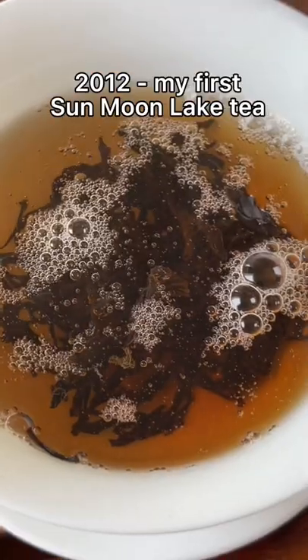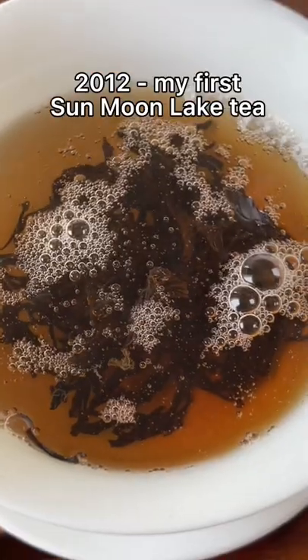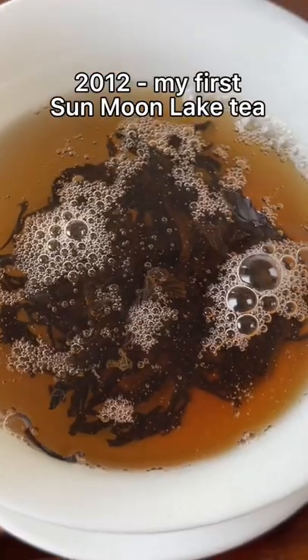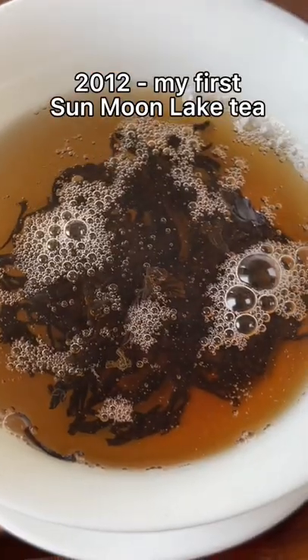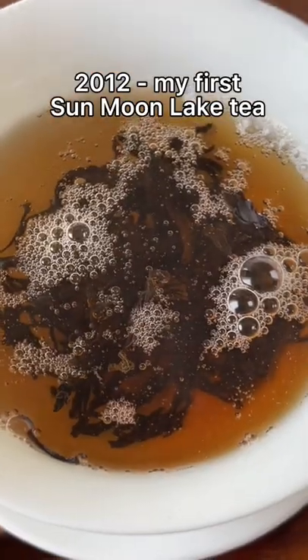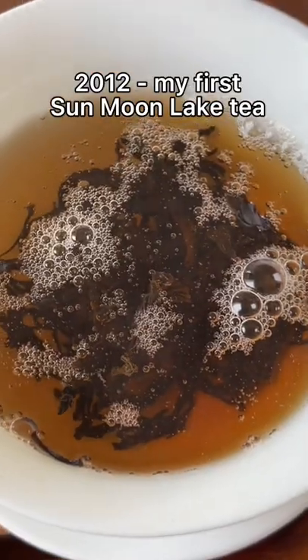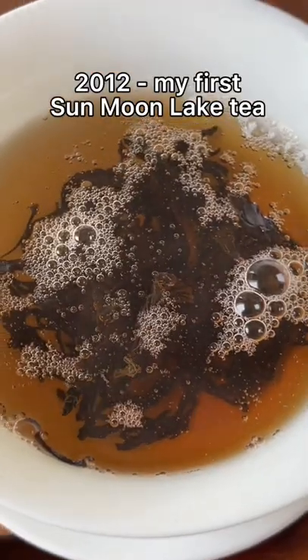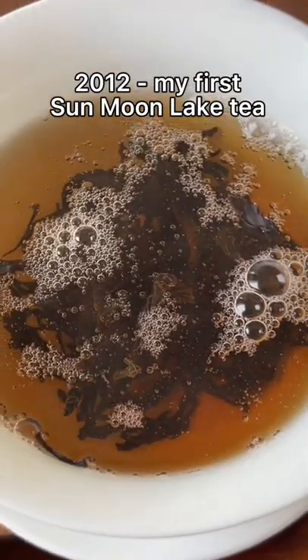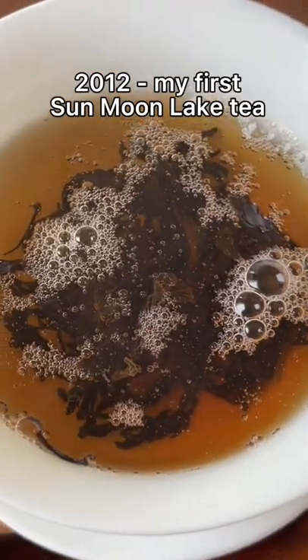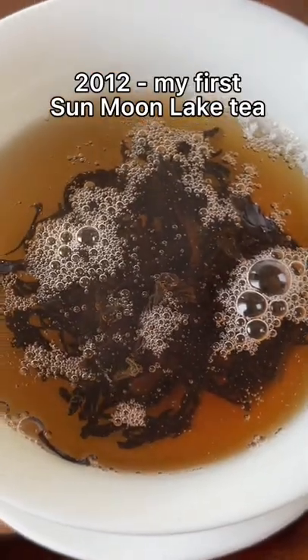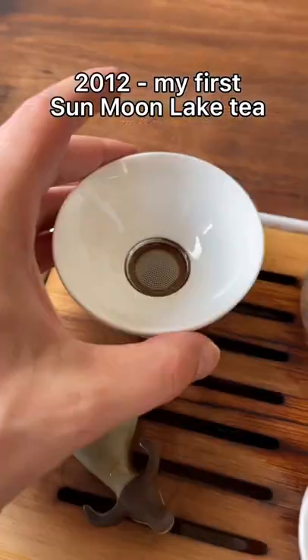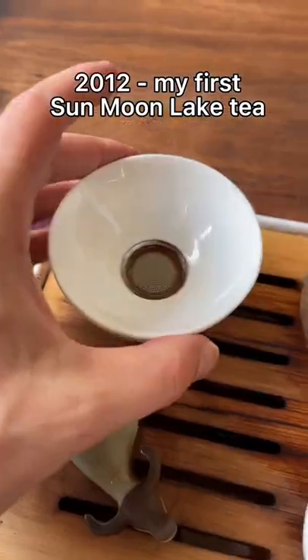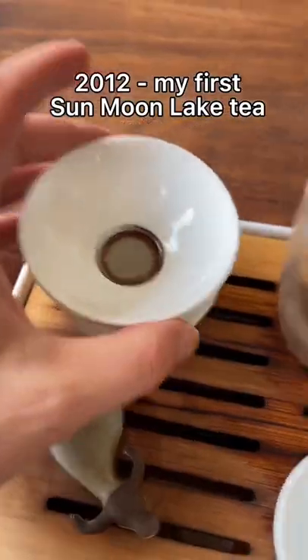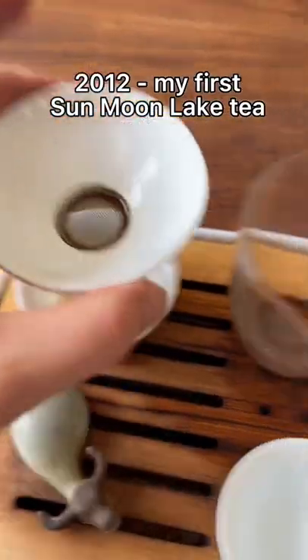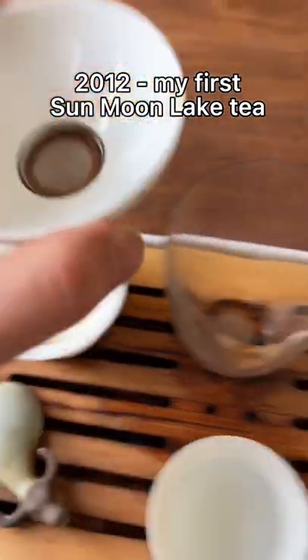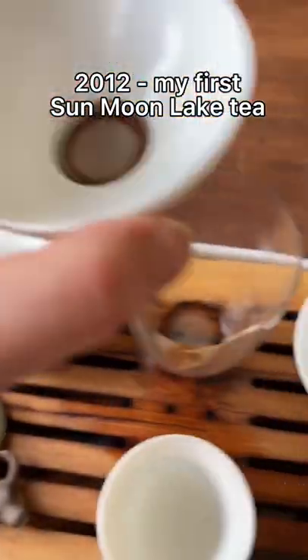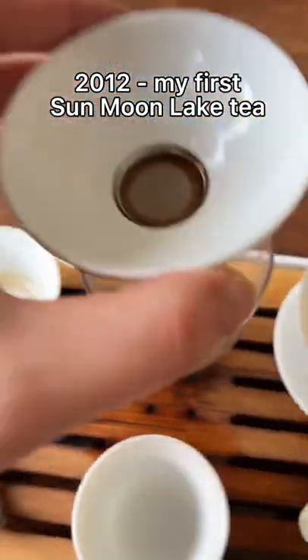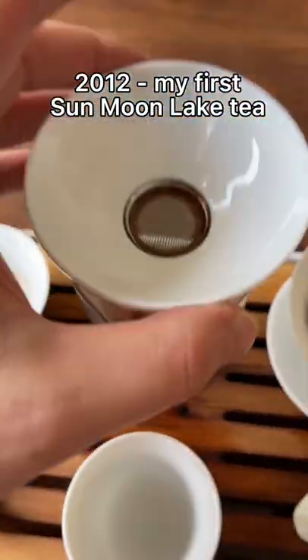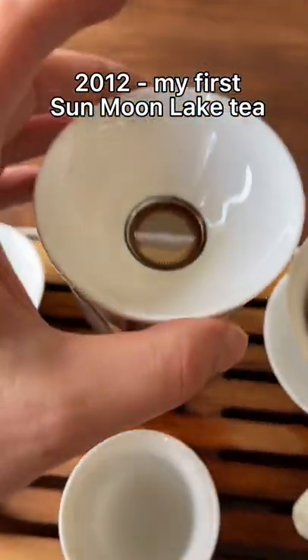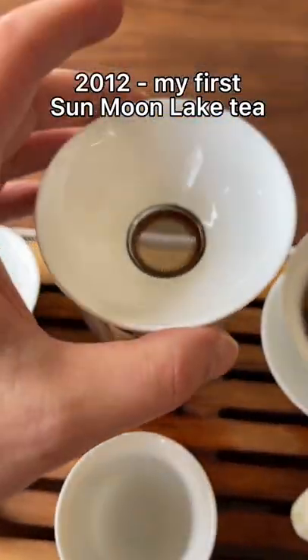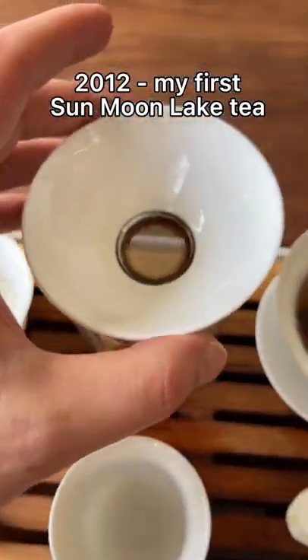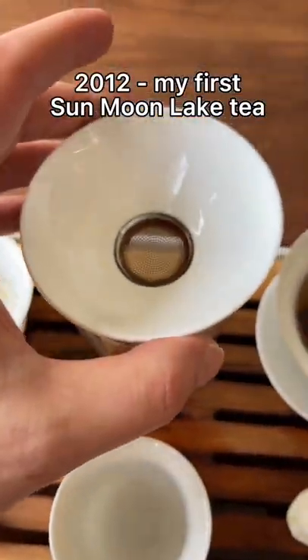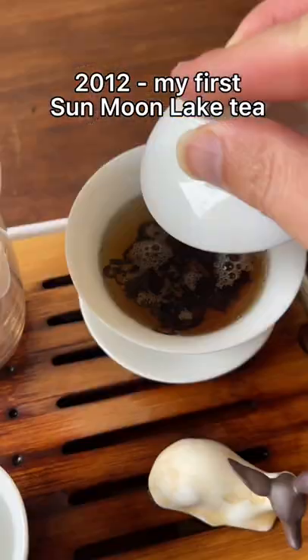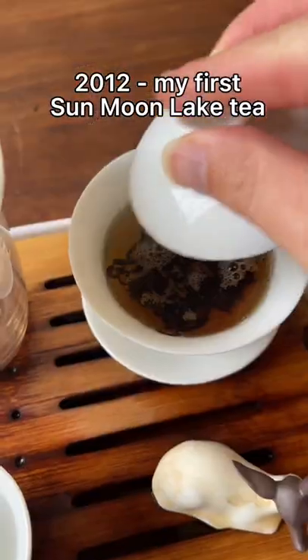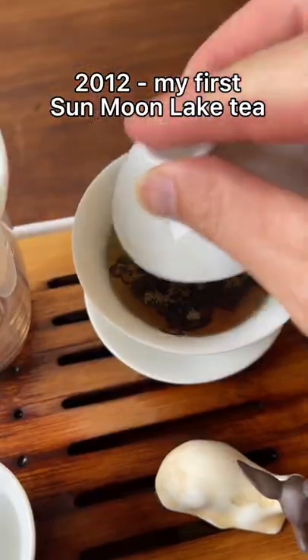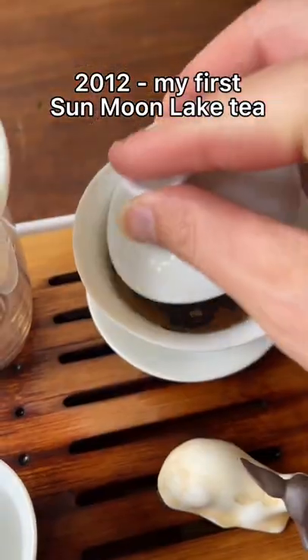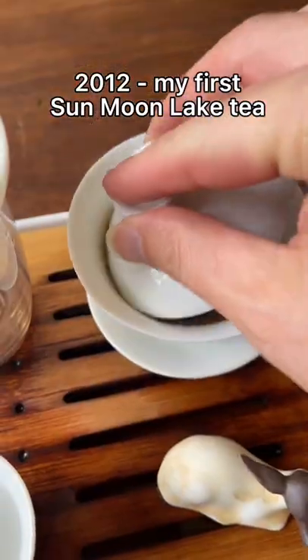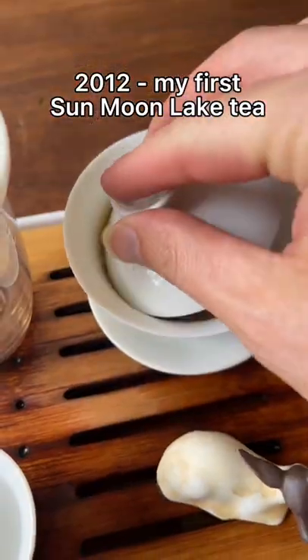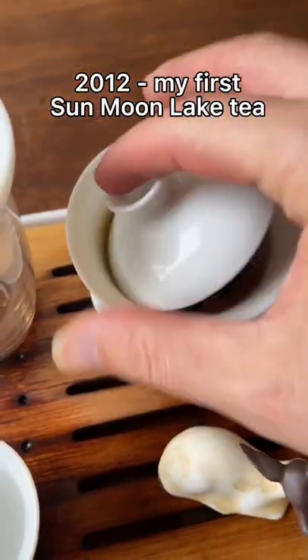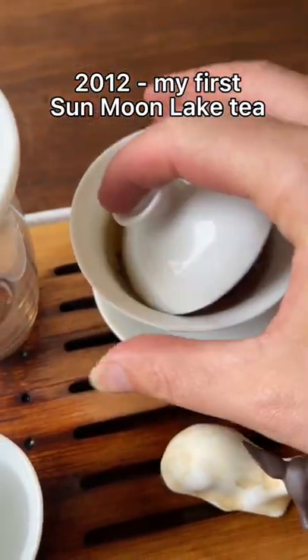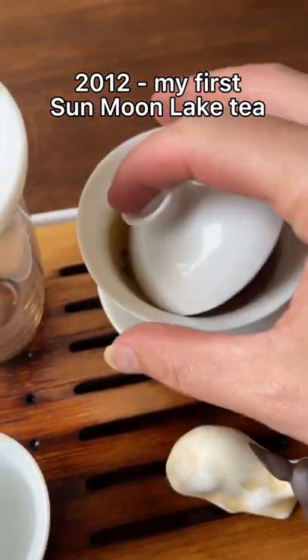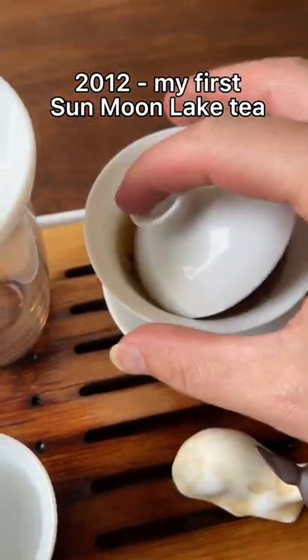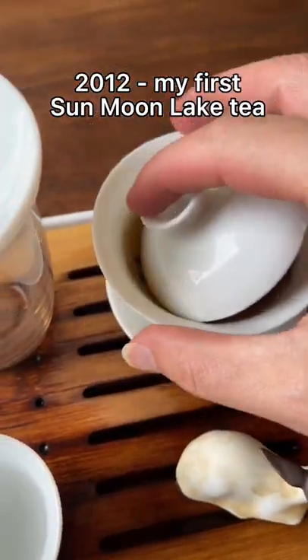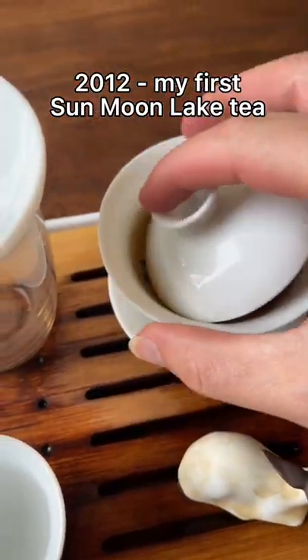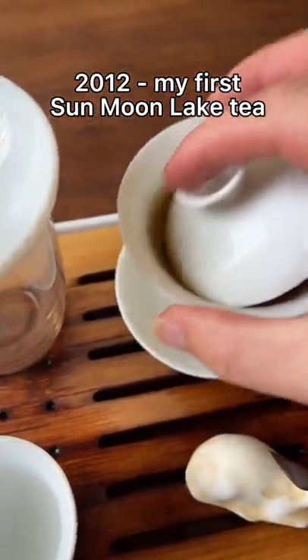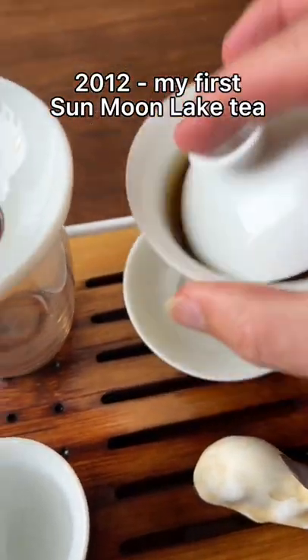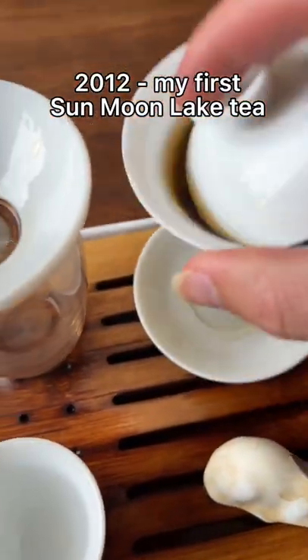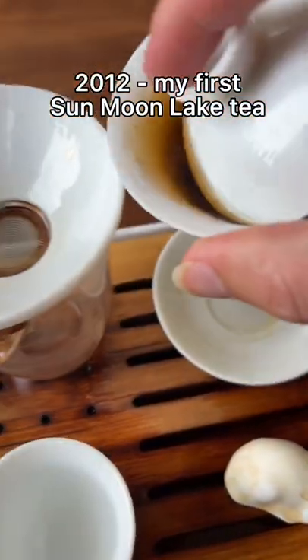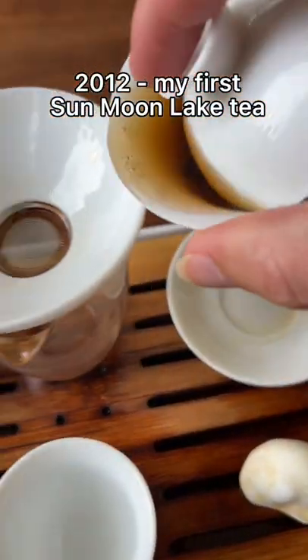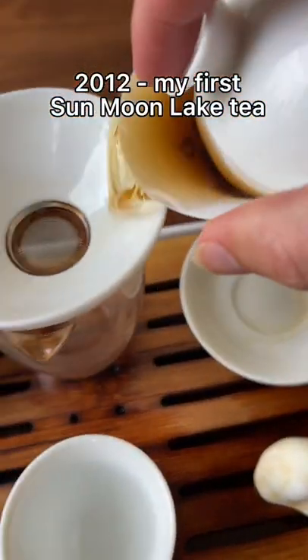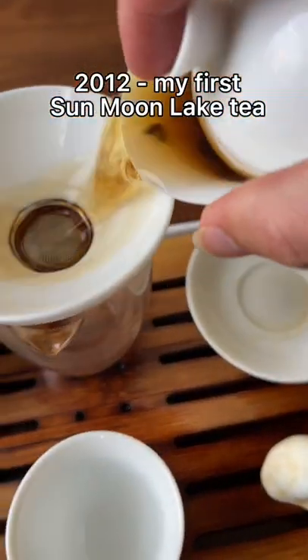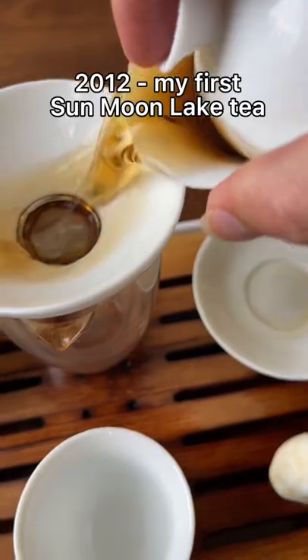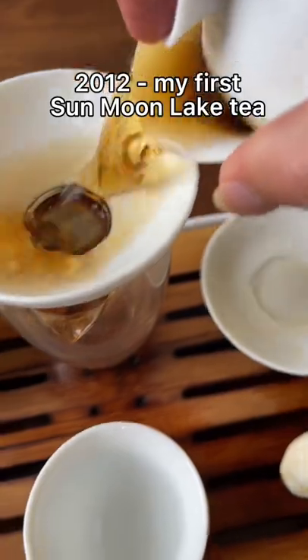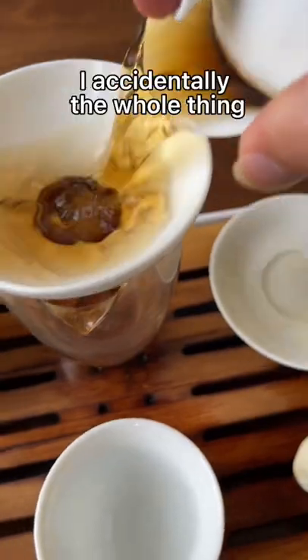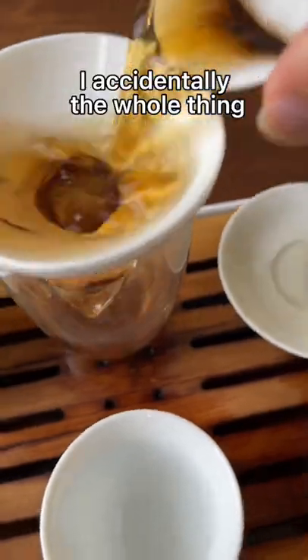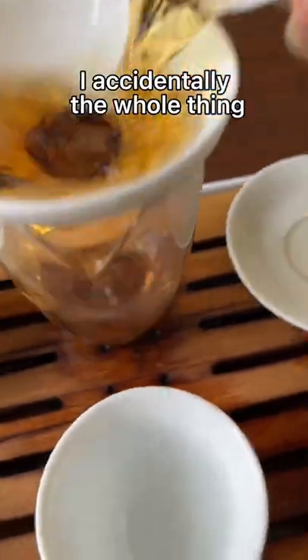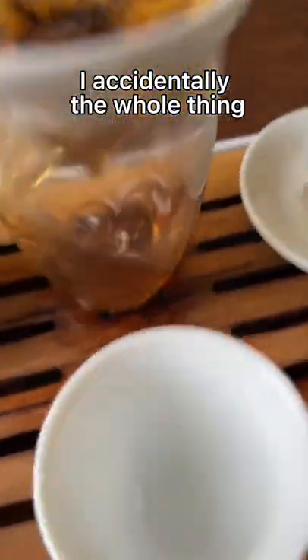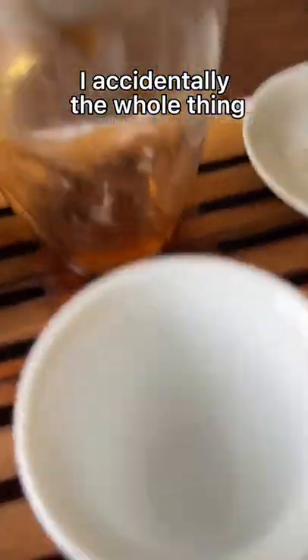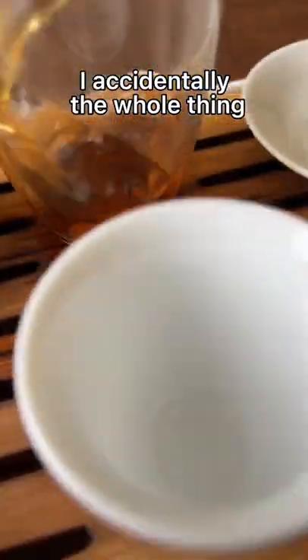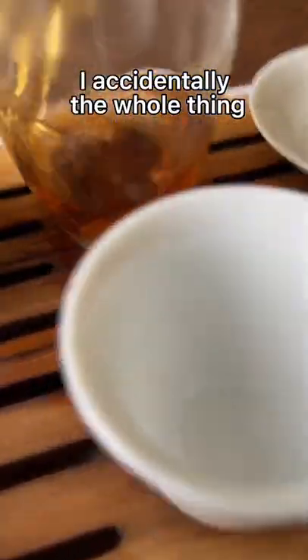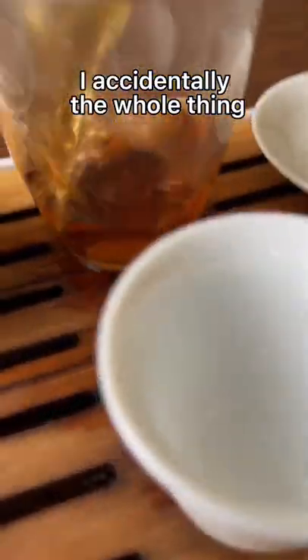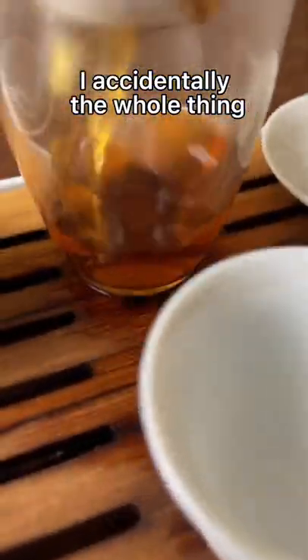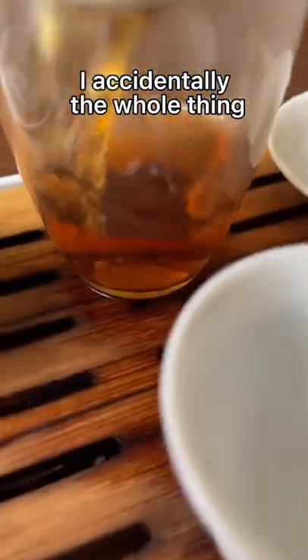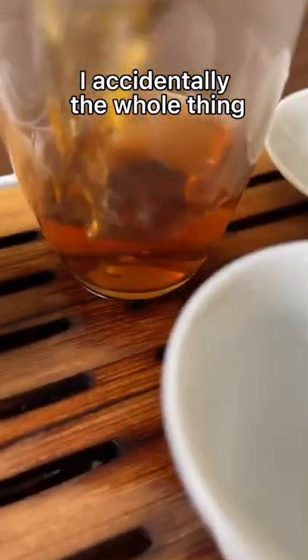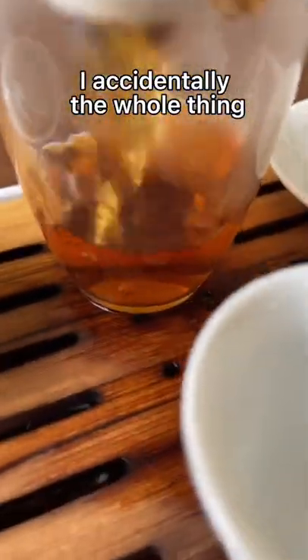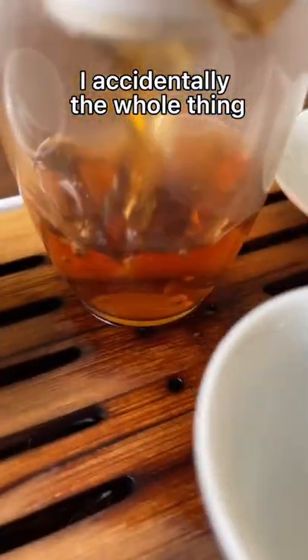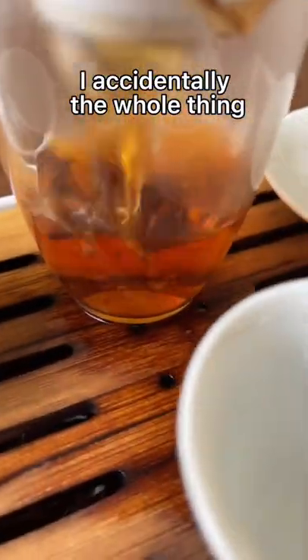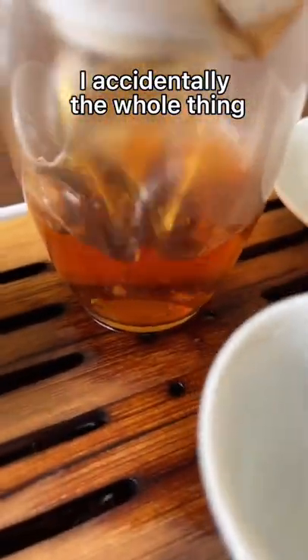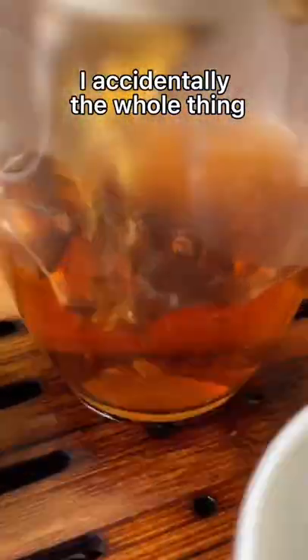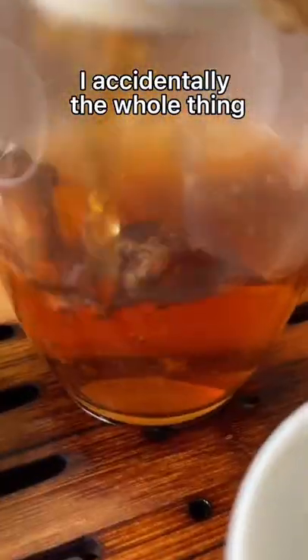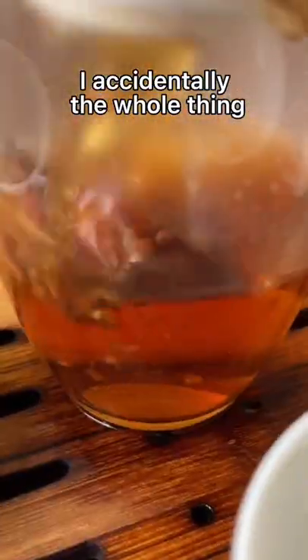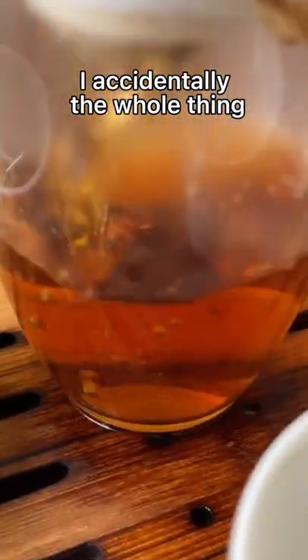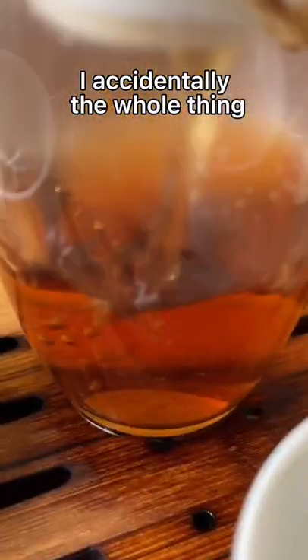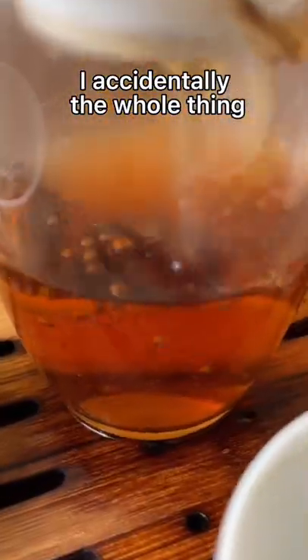I first had this in Taipei in 2012 when I was there for an academic conference, and boy, I drank all that stuff immediately.